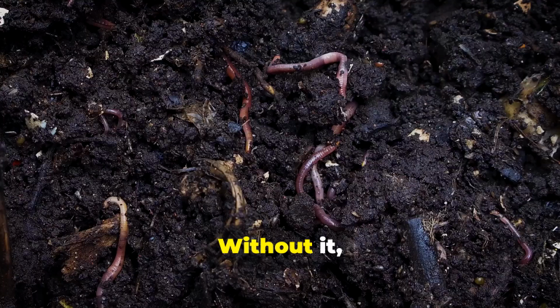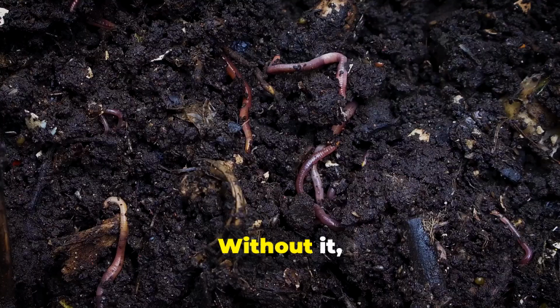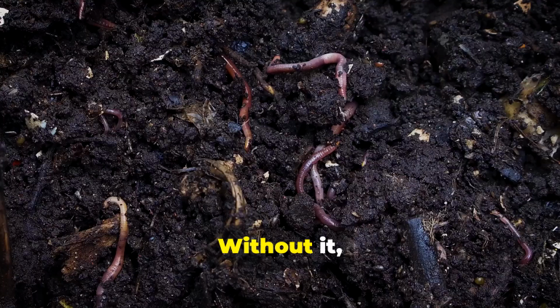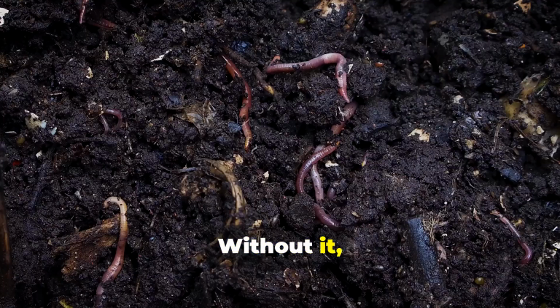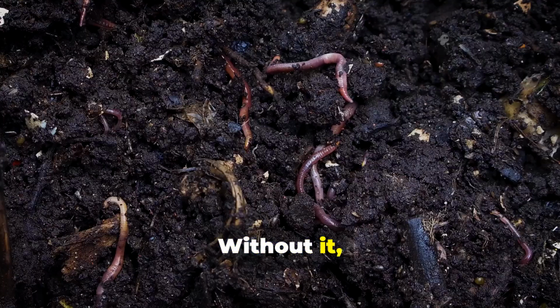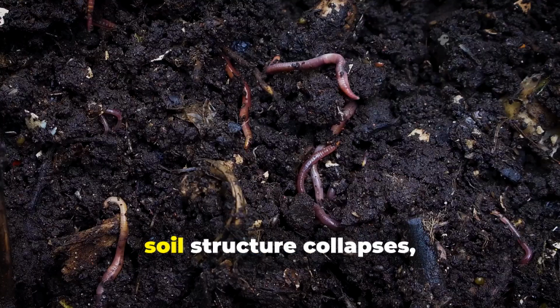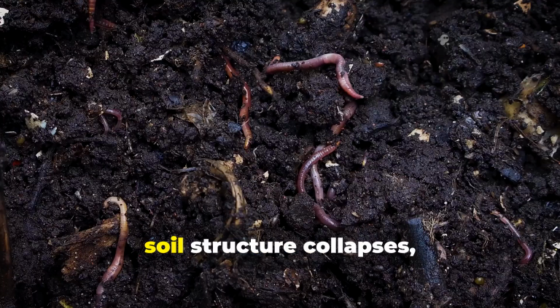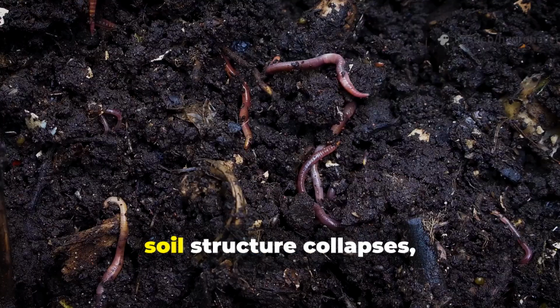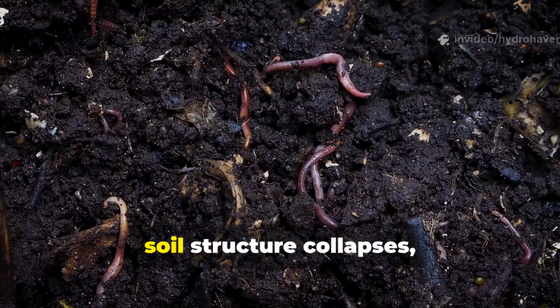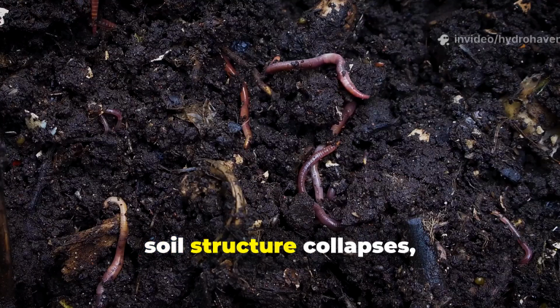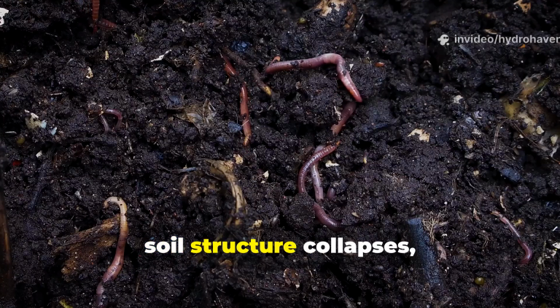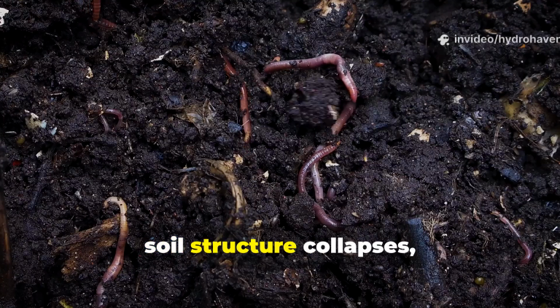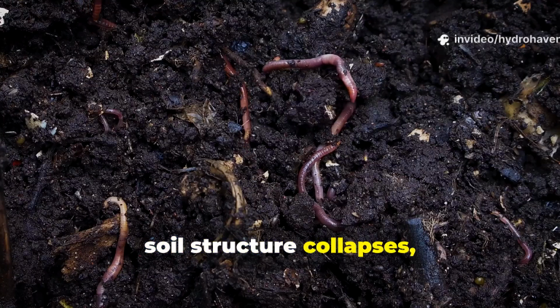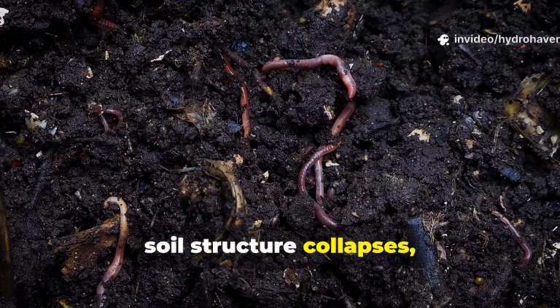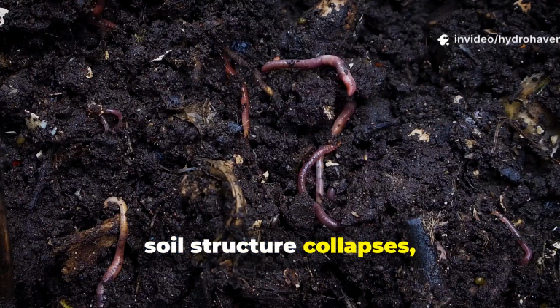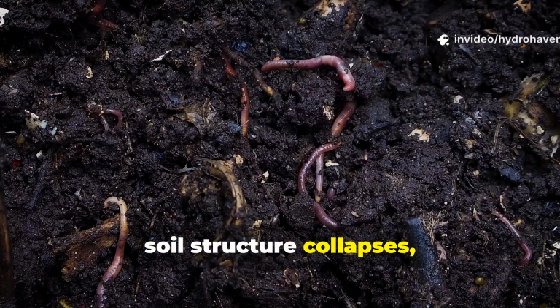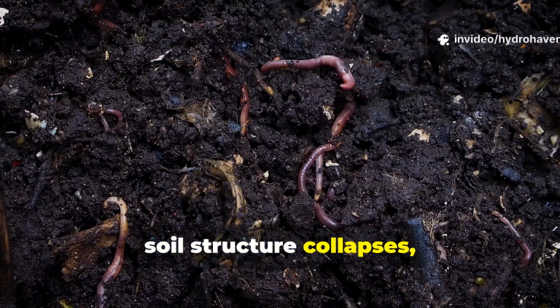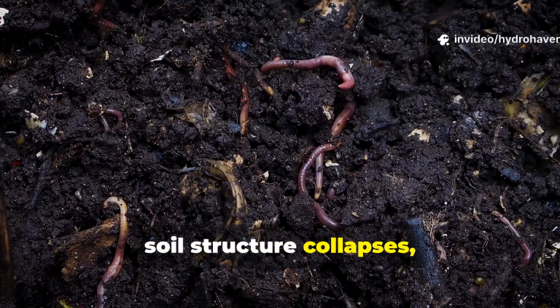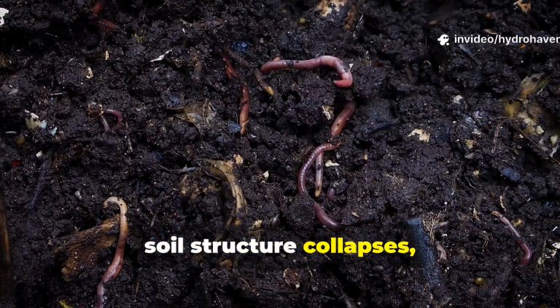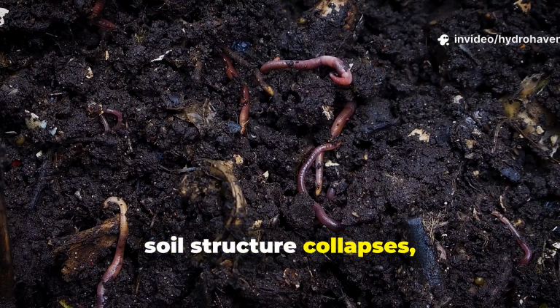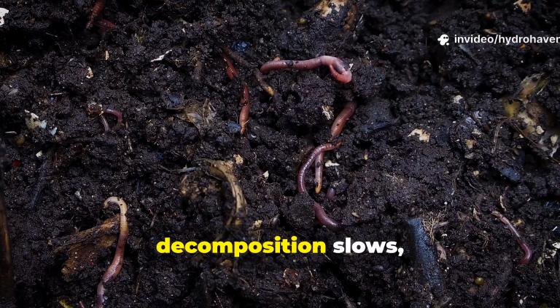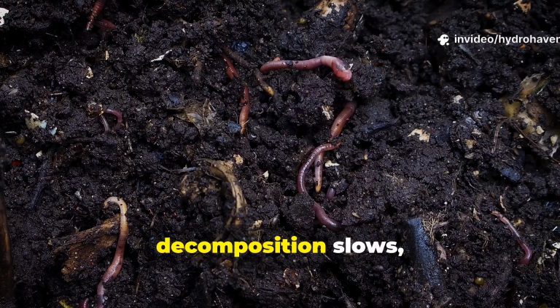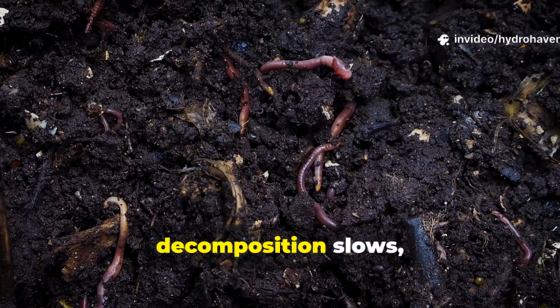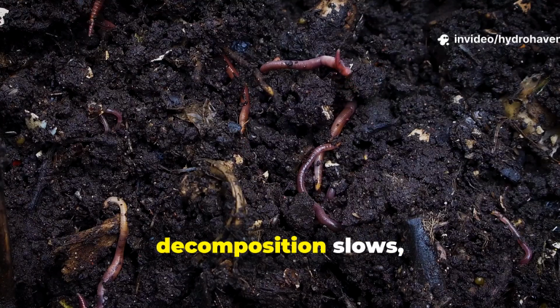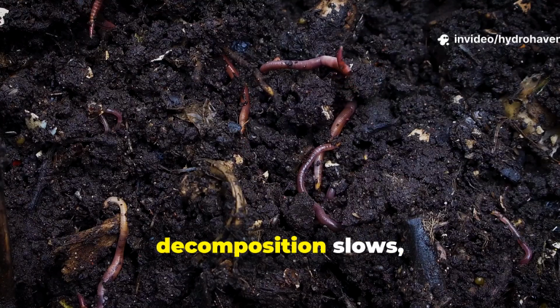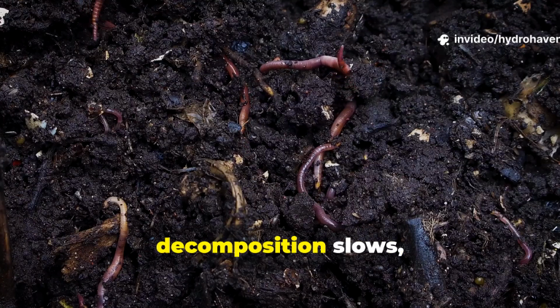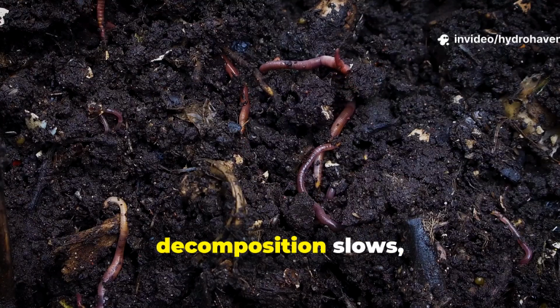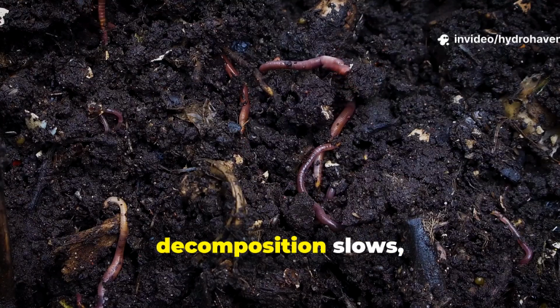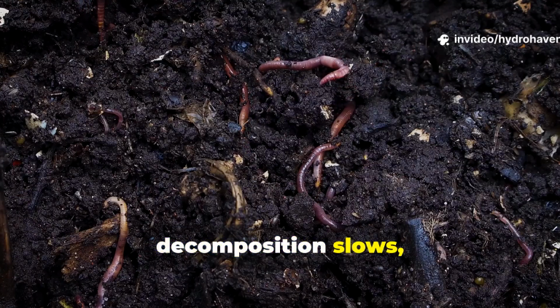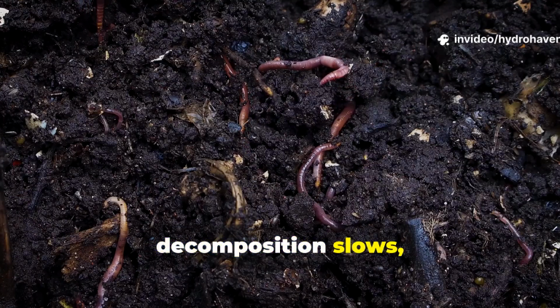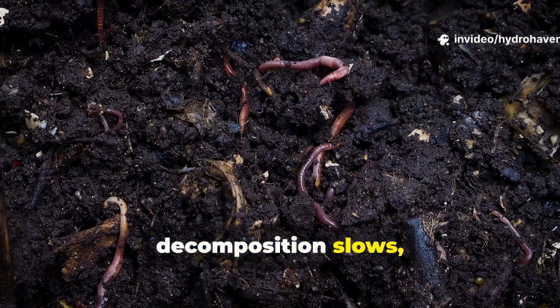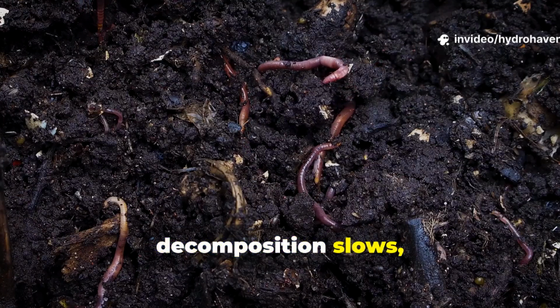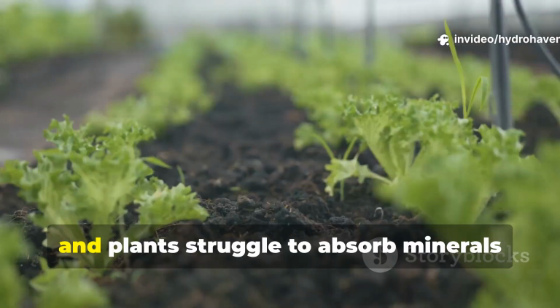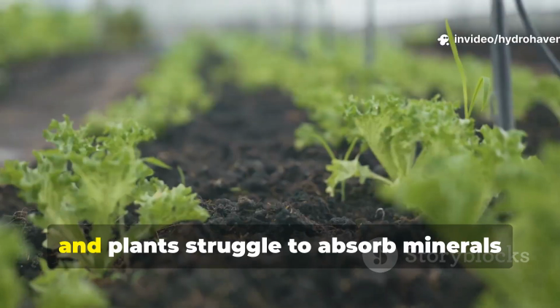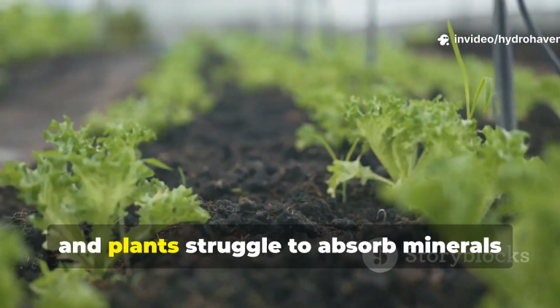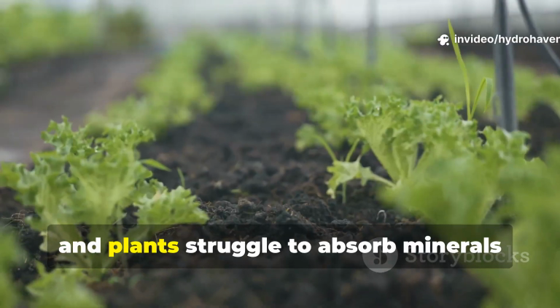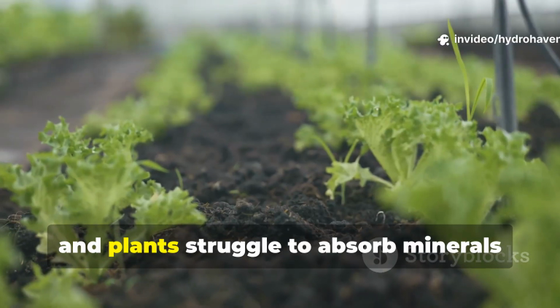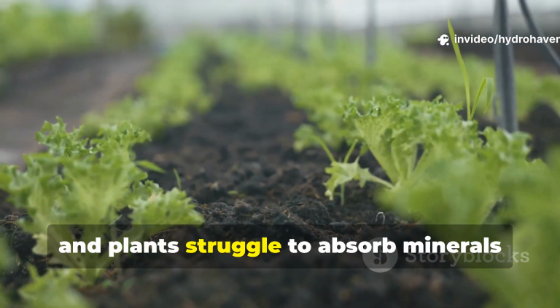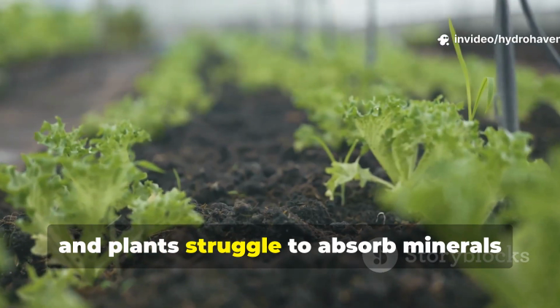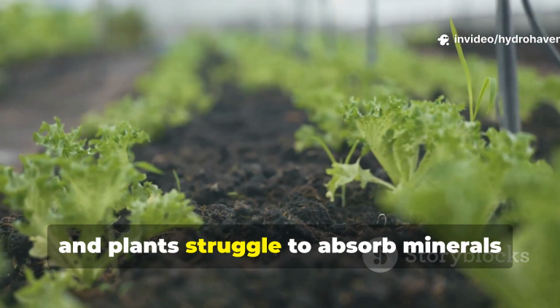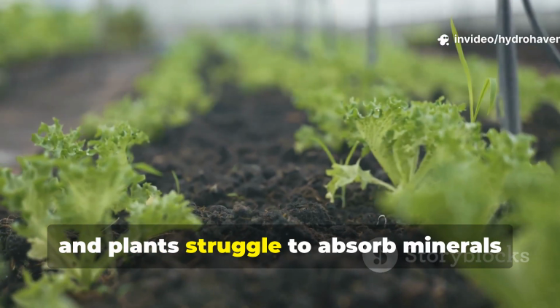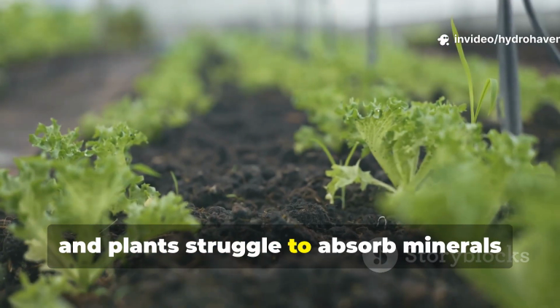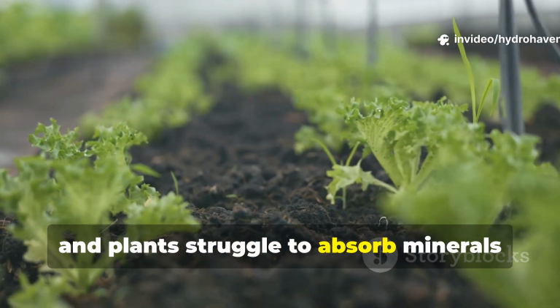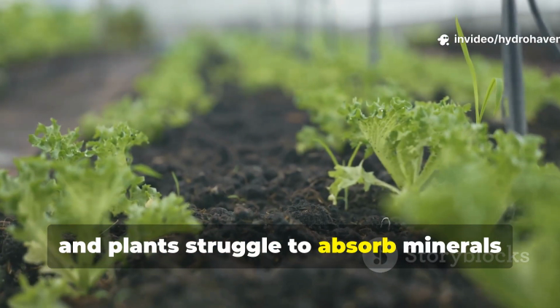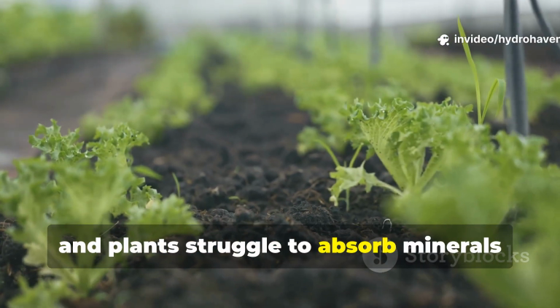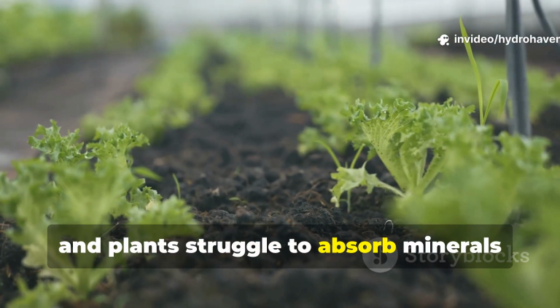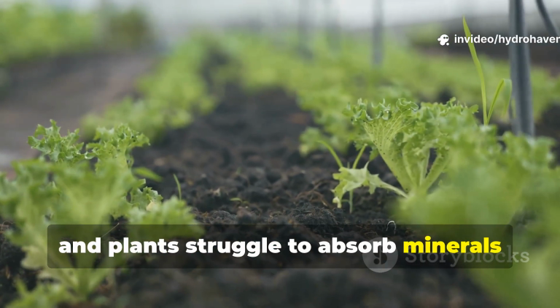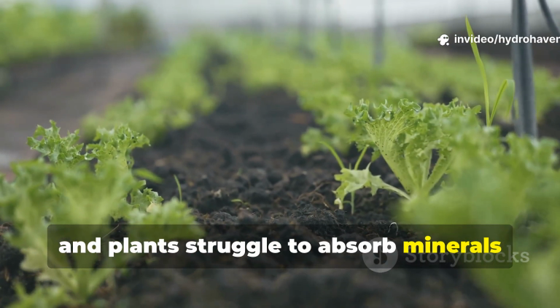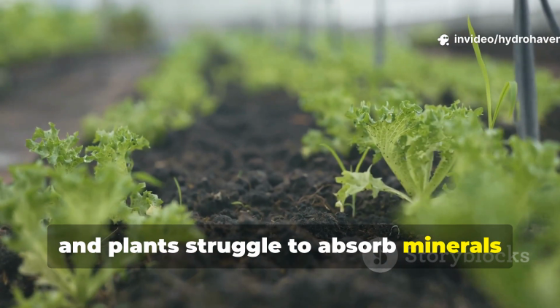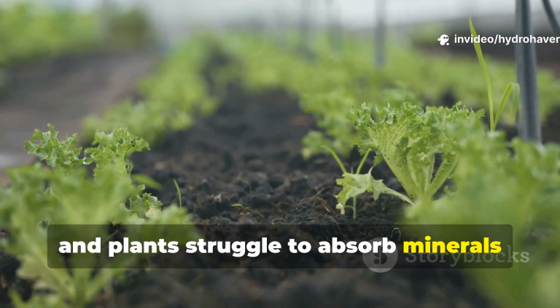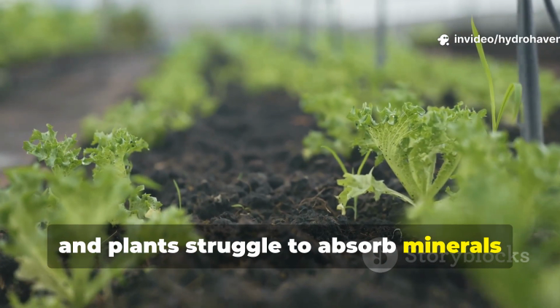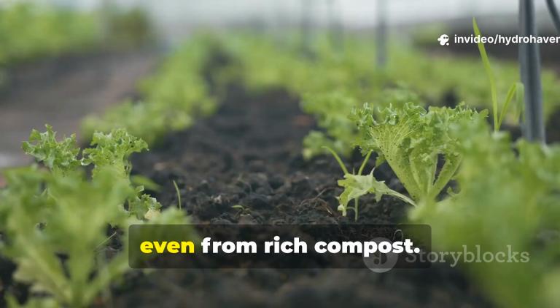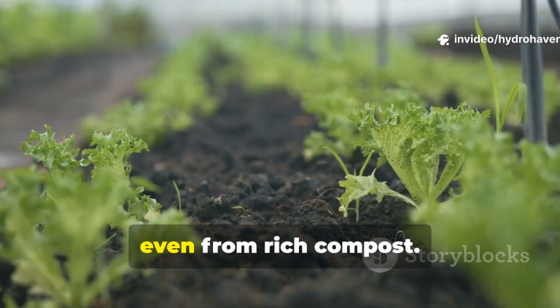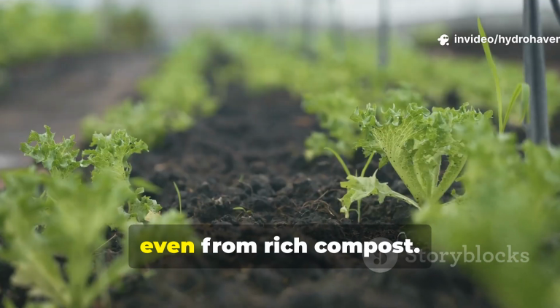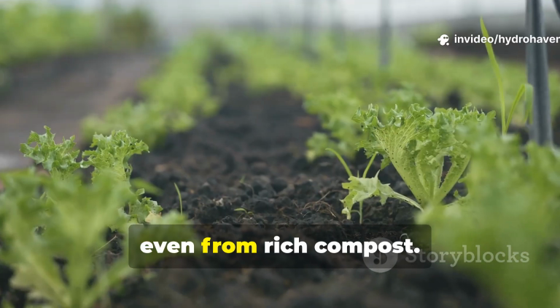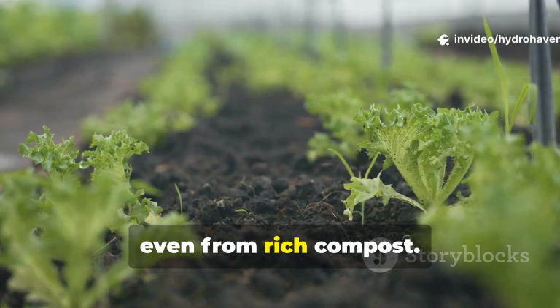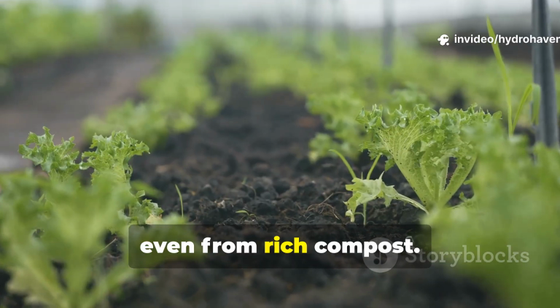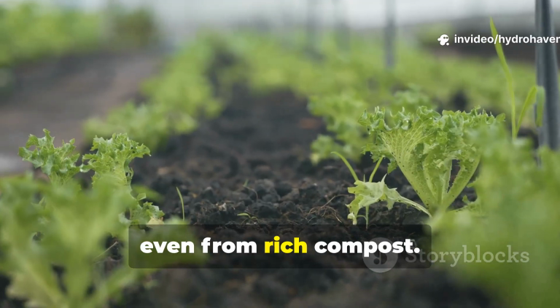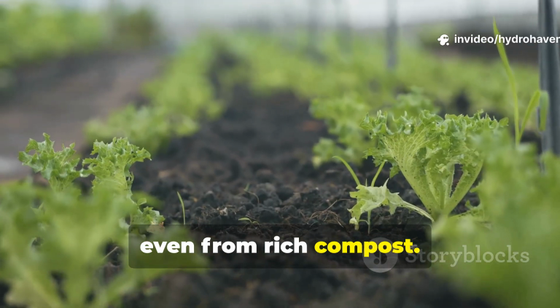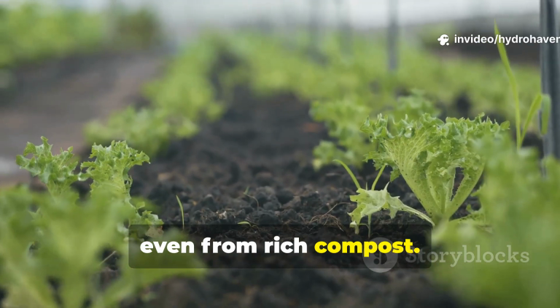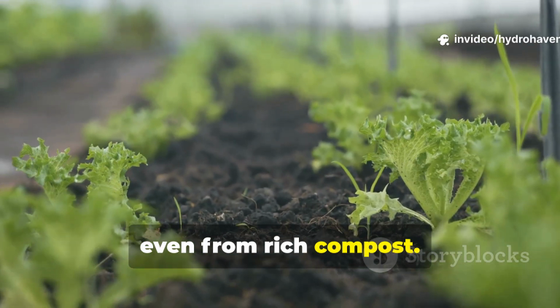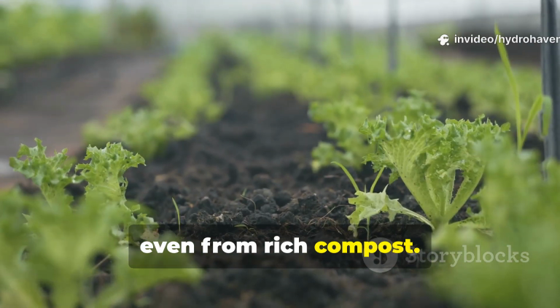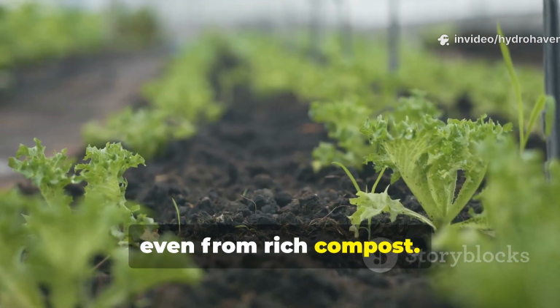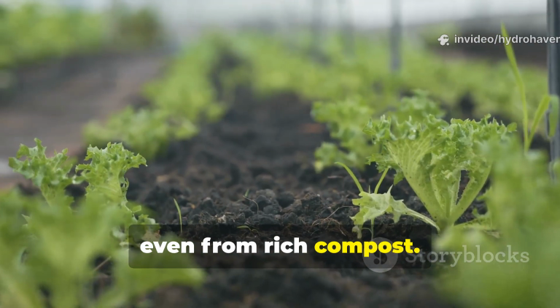Without it, soil structure collapses, decomposition slows, and plants struggle to absorb minerals even from rich compost.